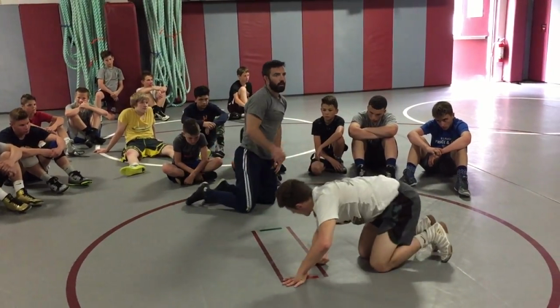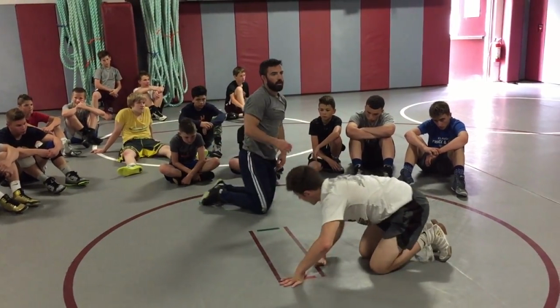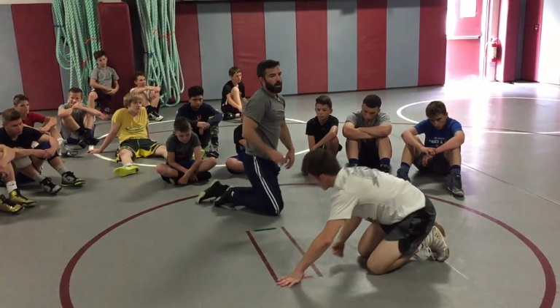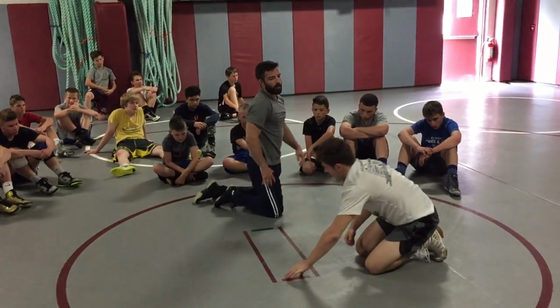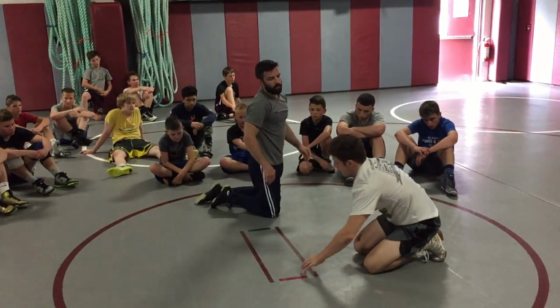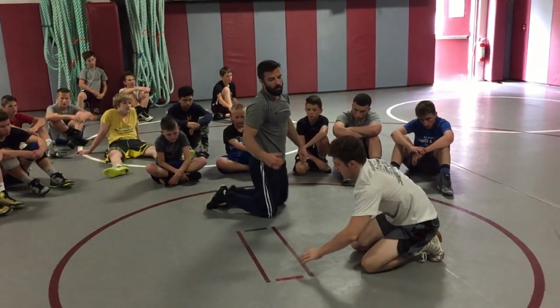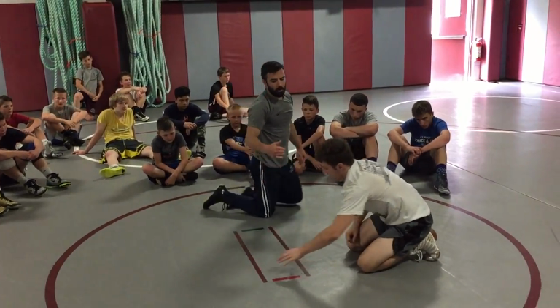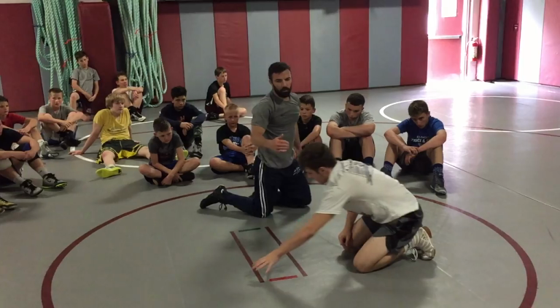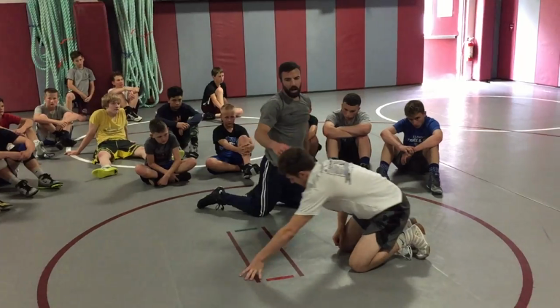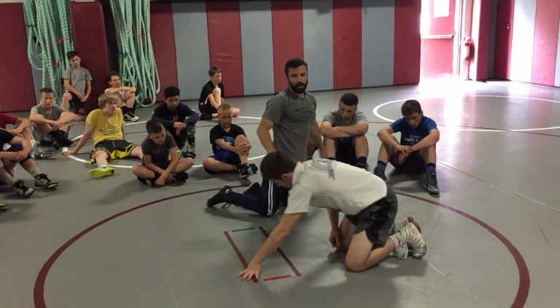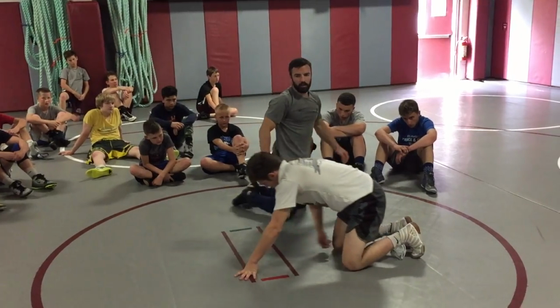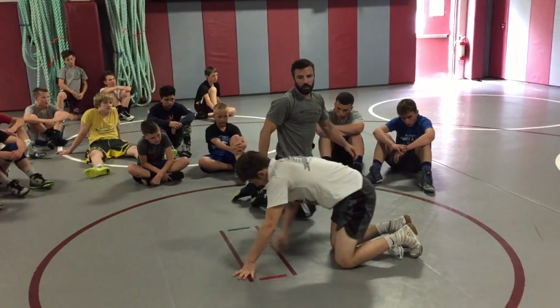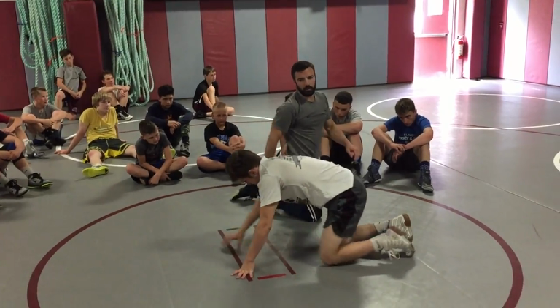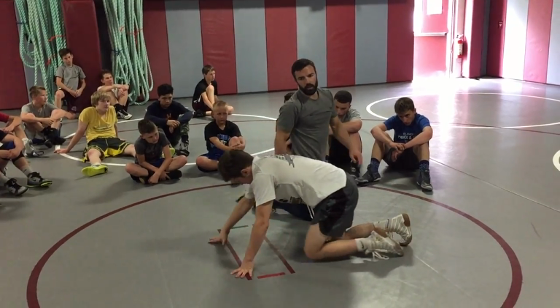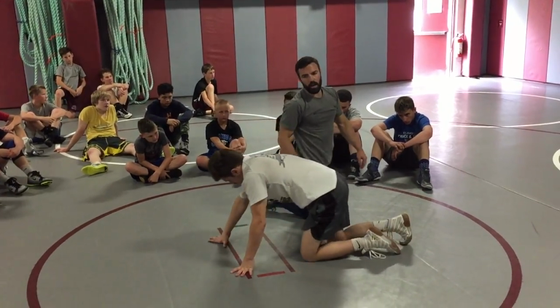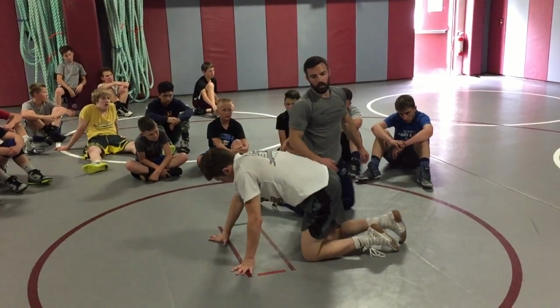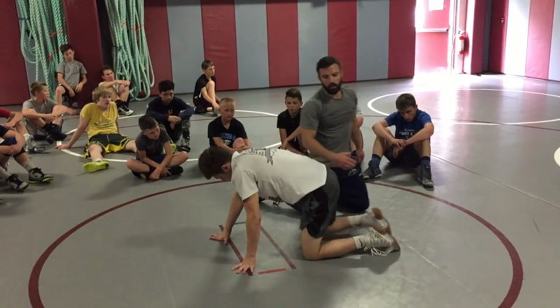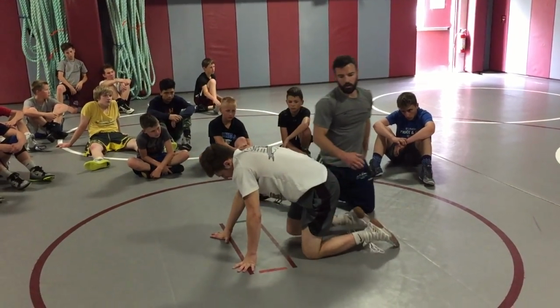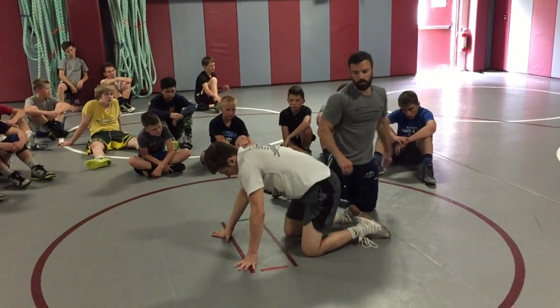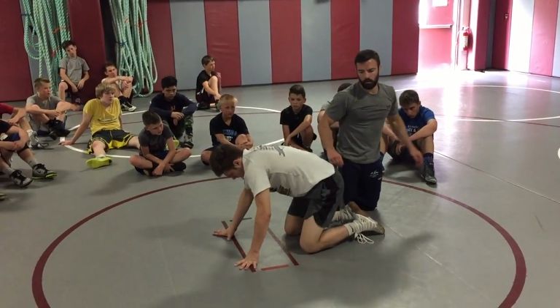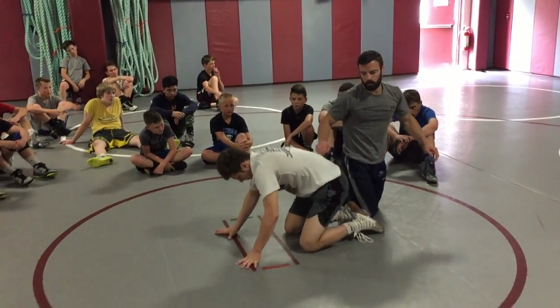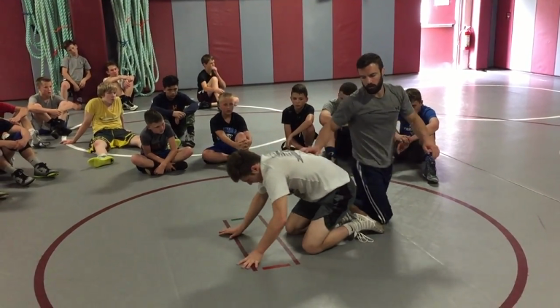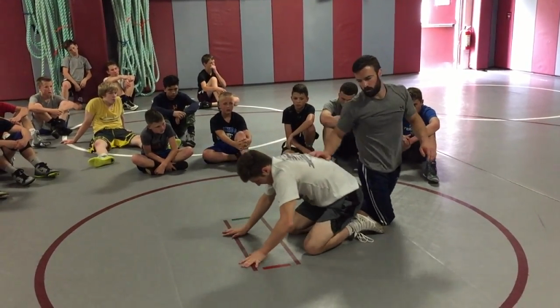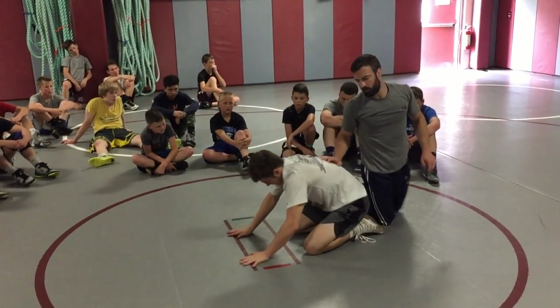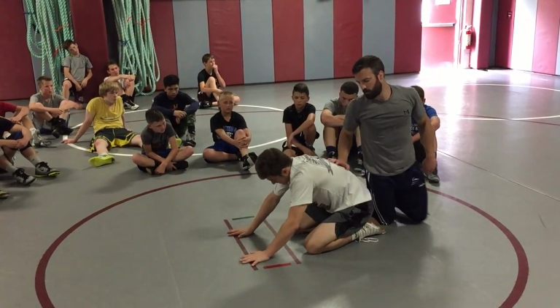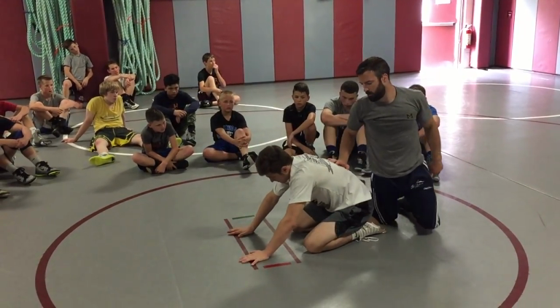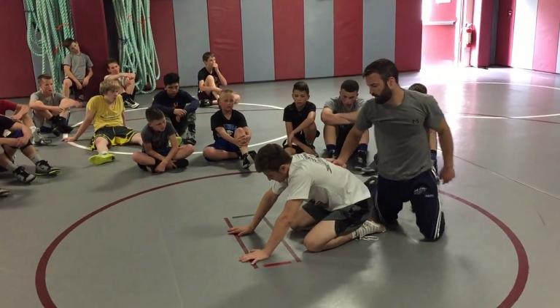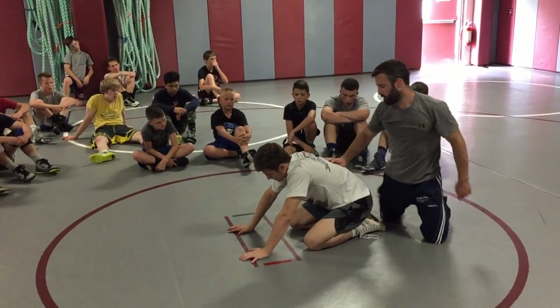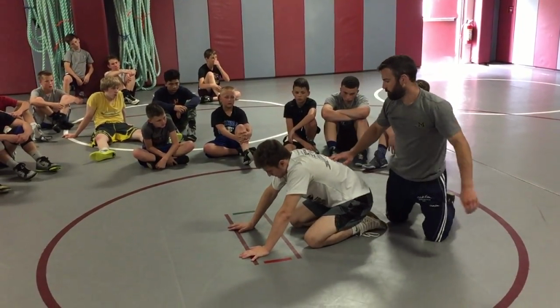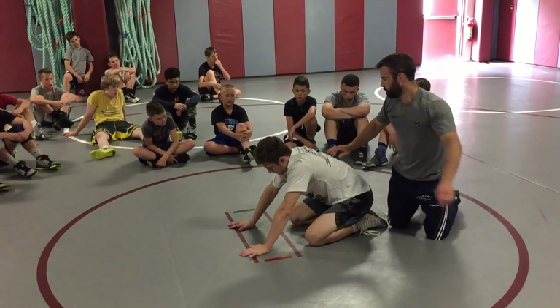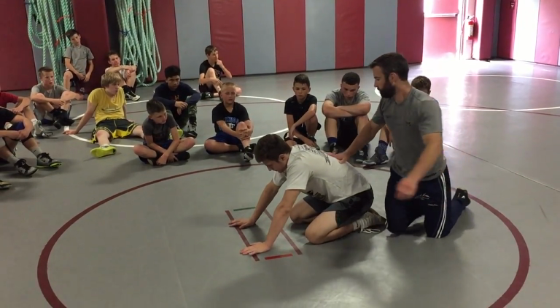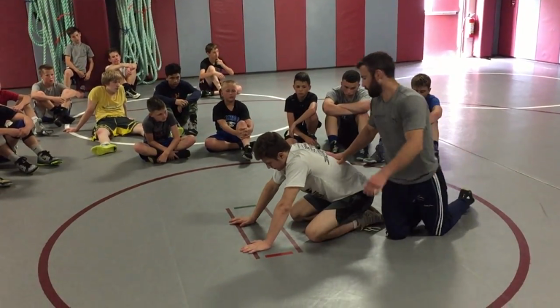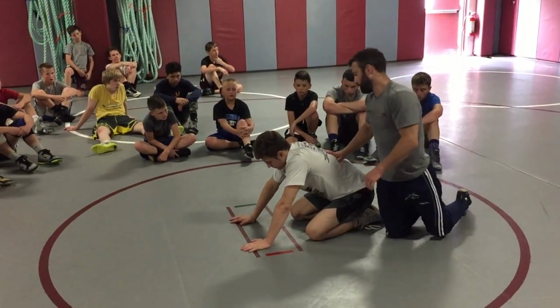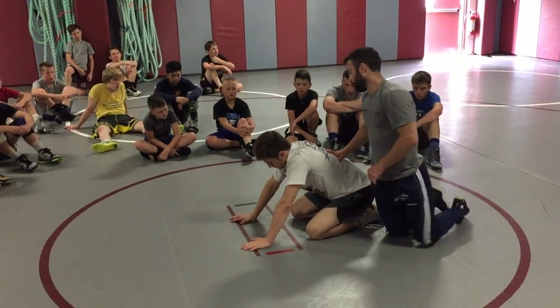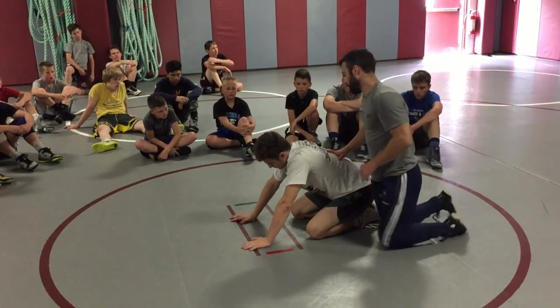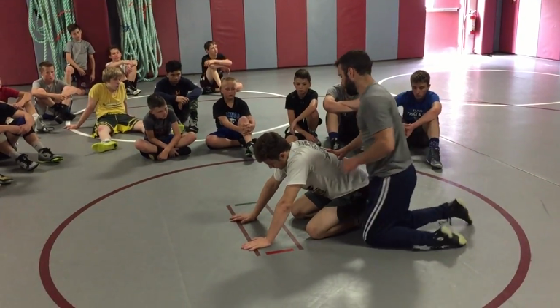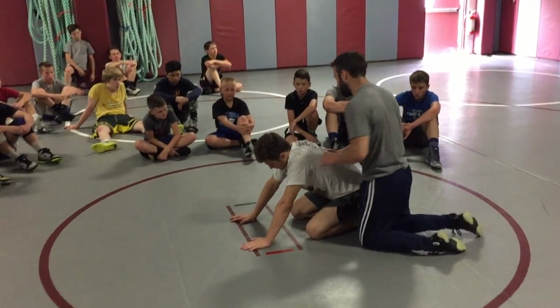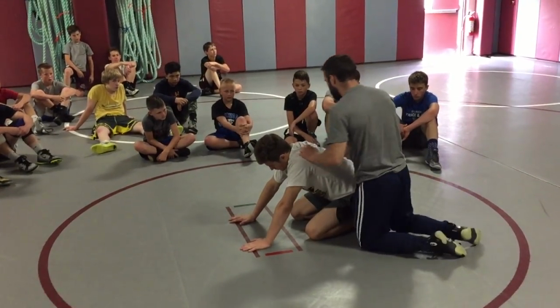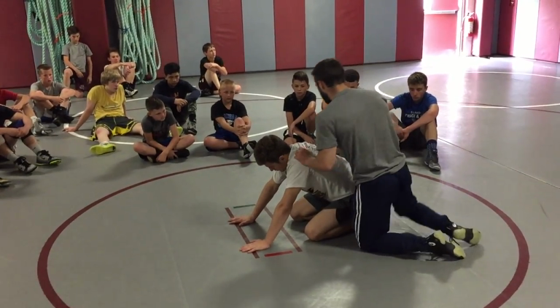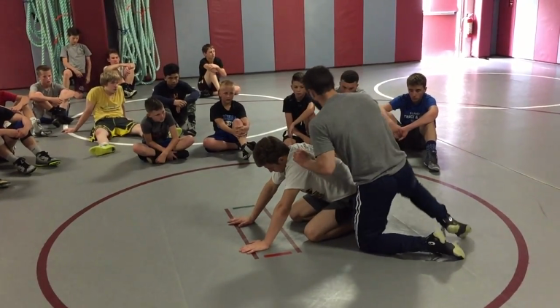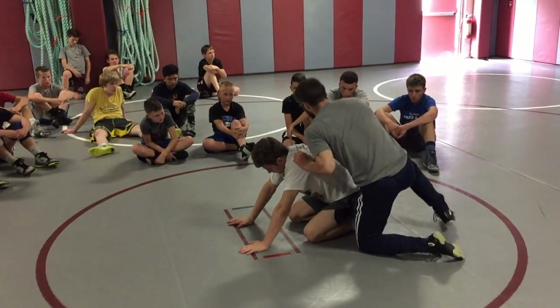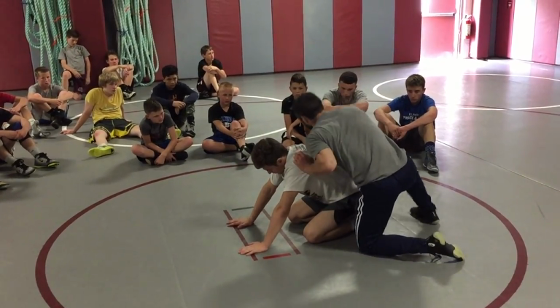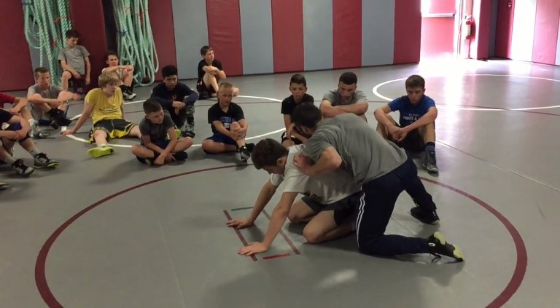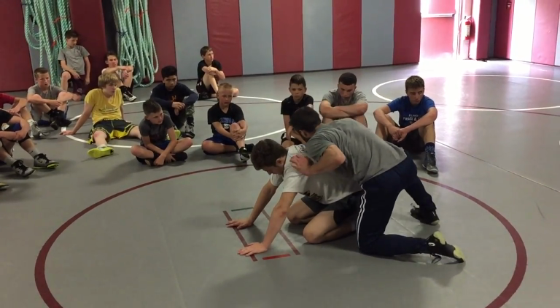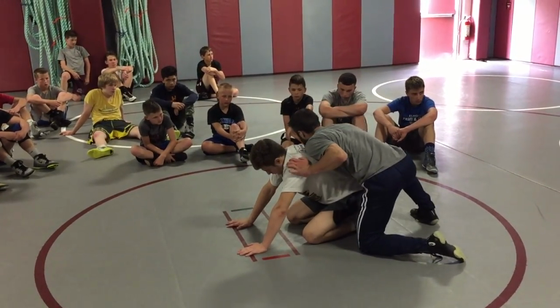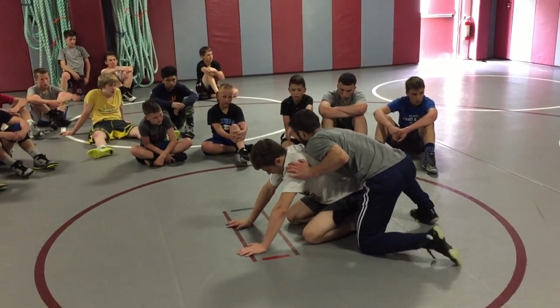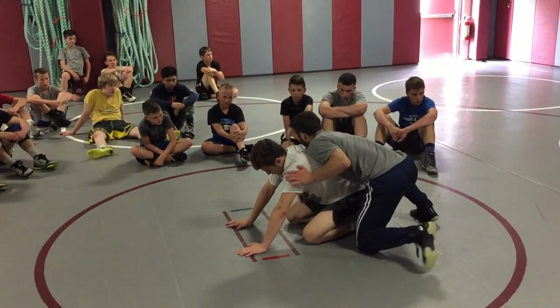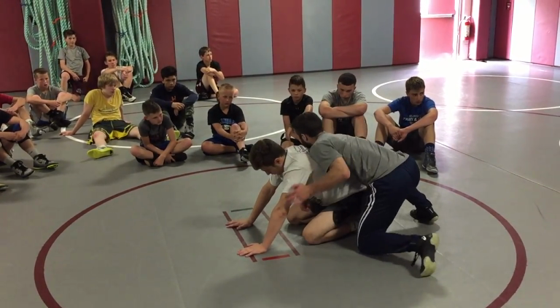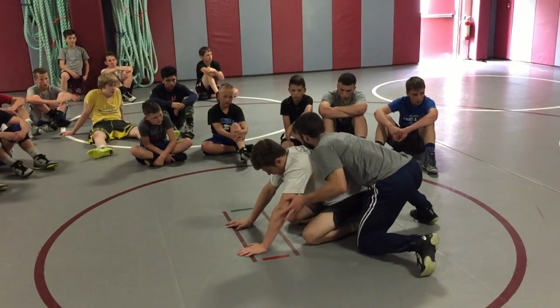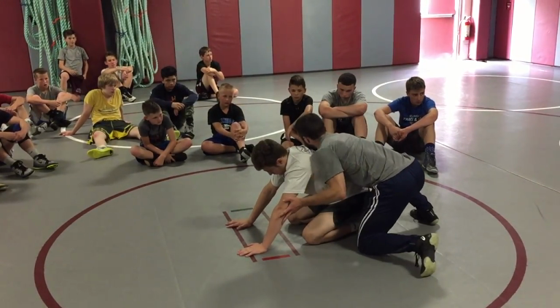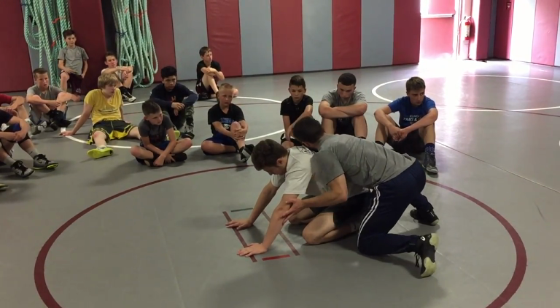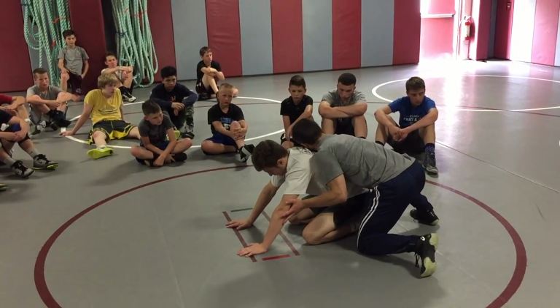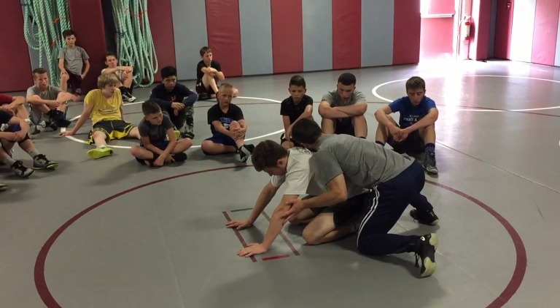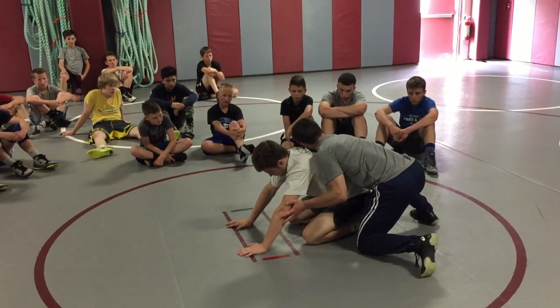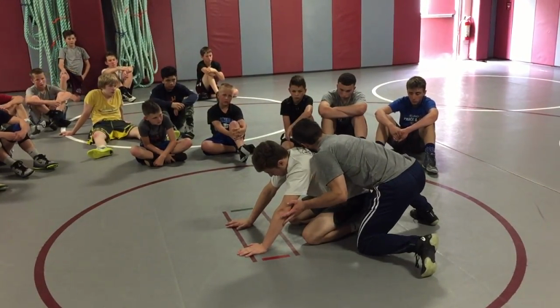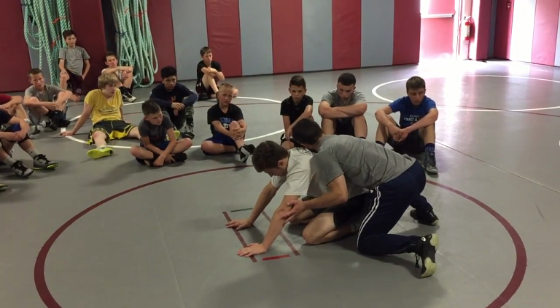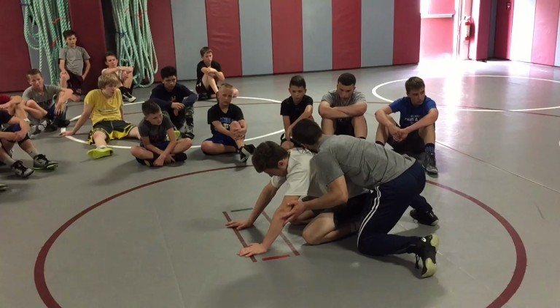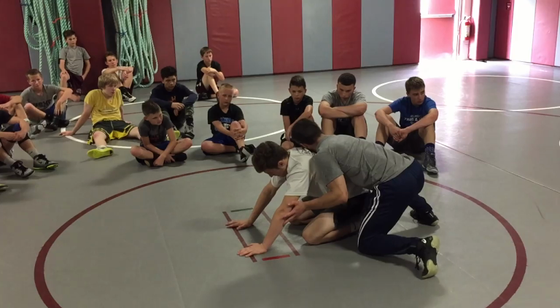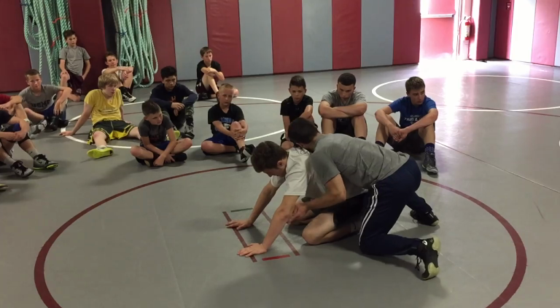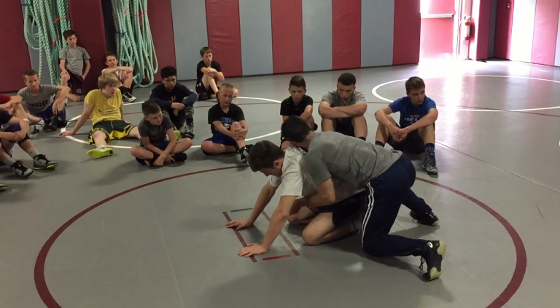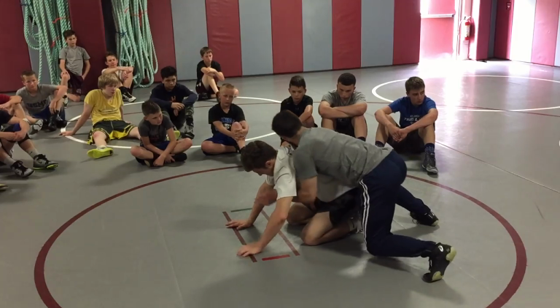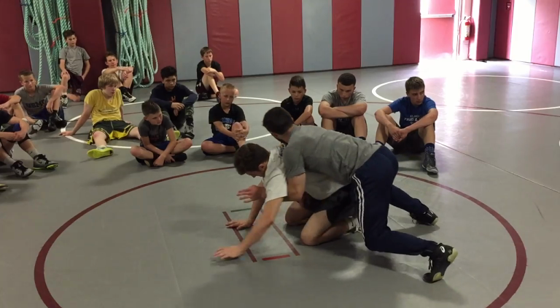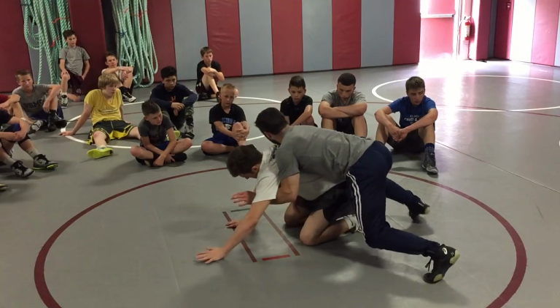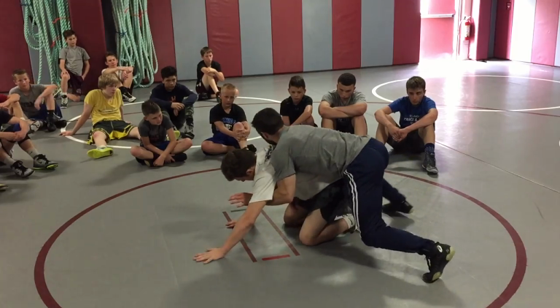I want to block on the other side. One more time. Bump.